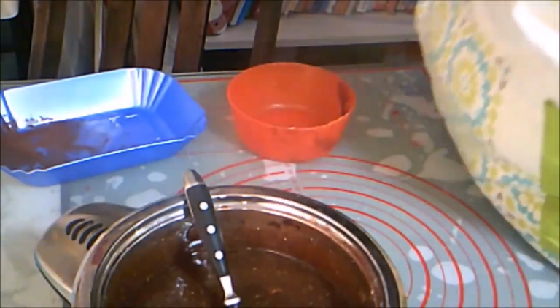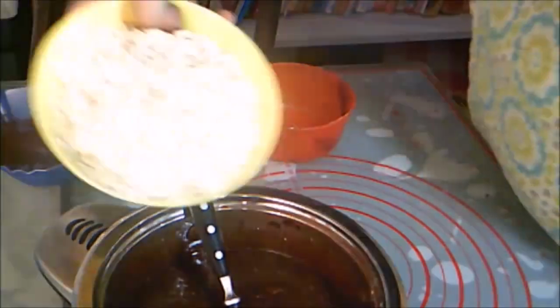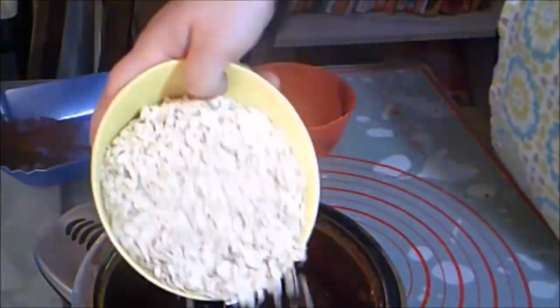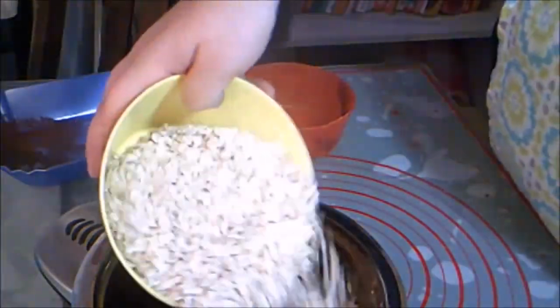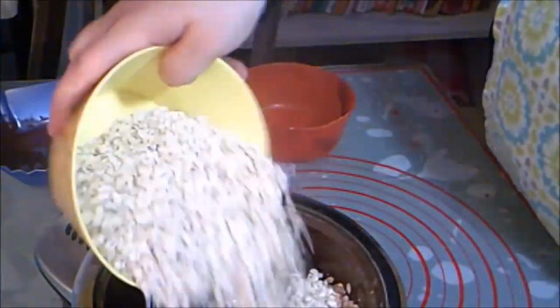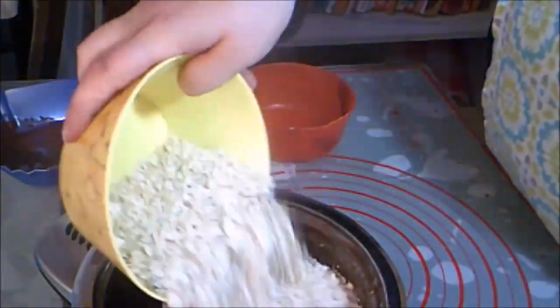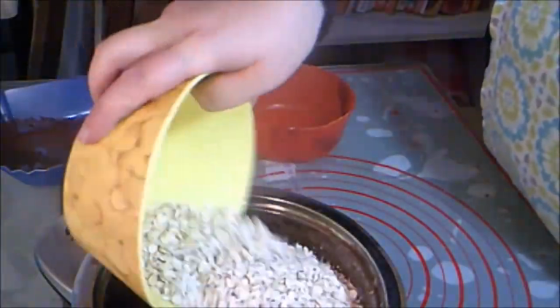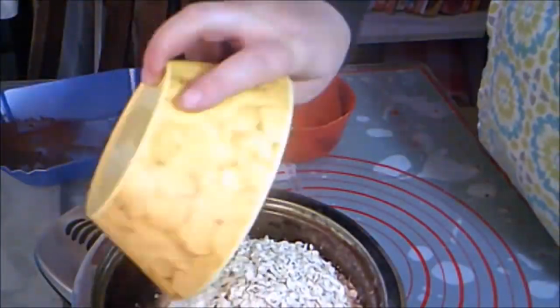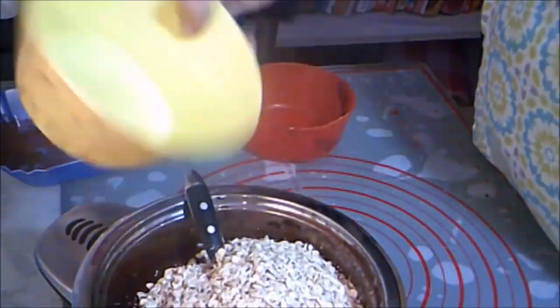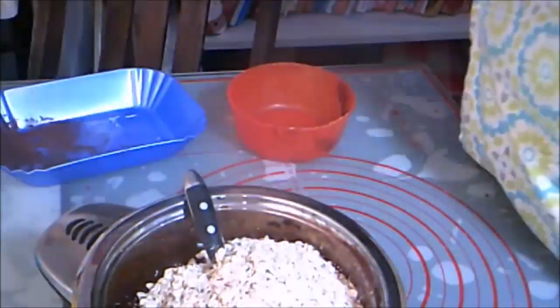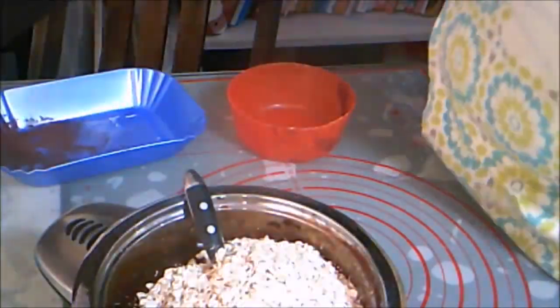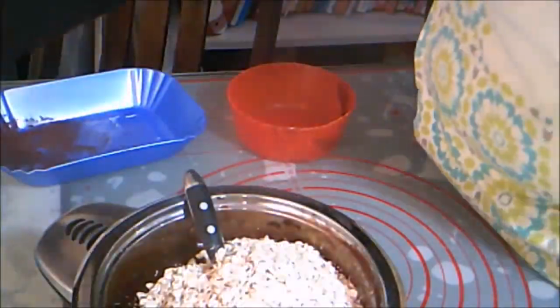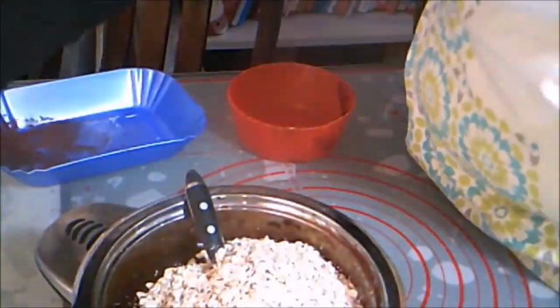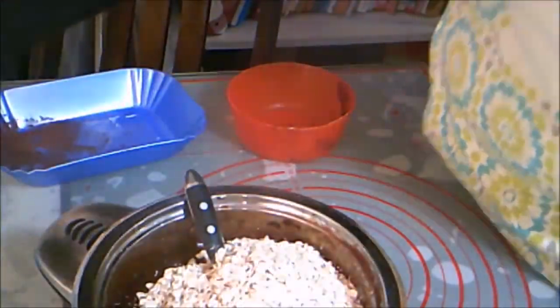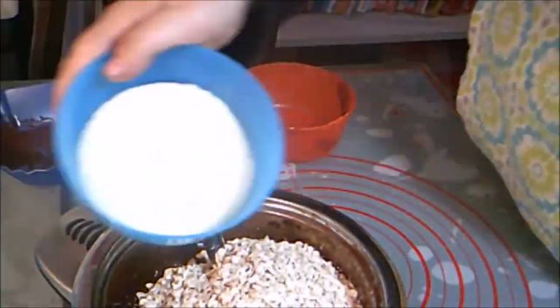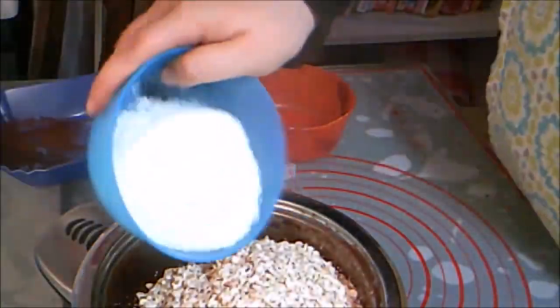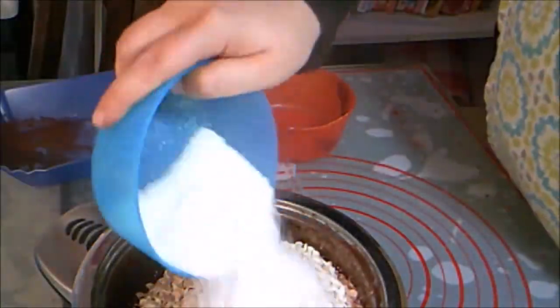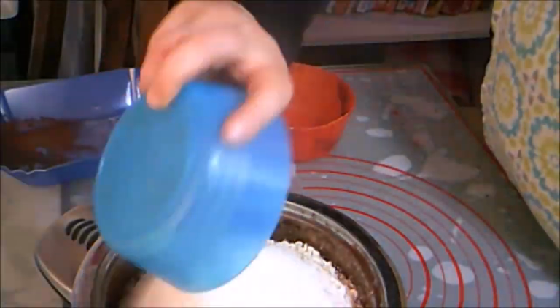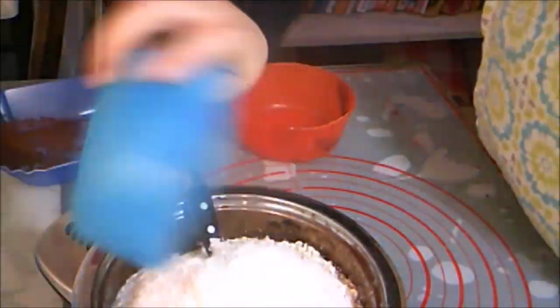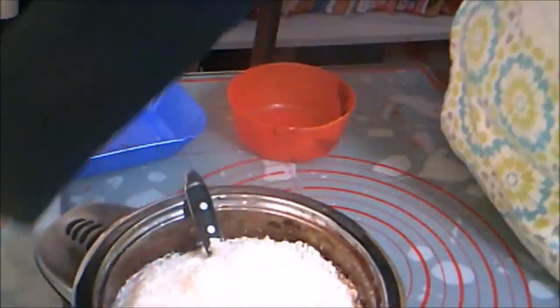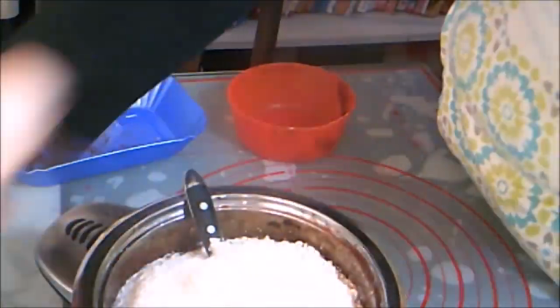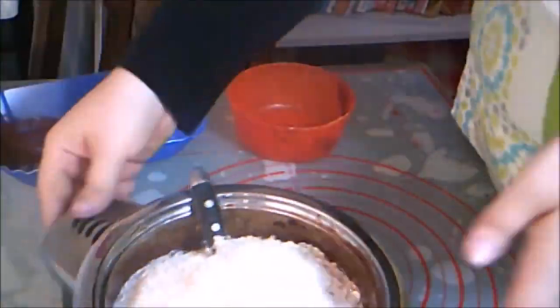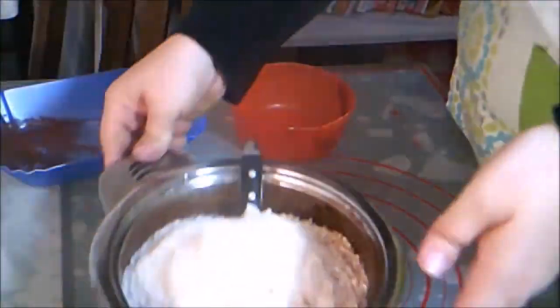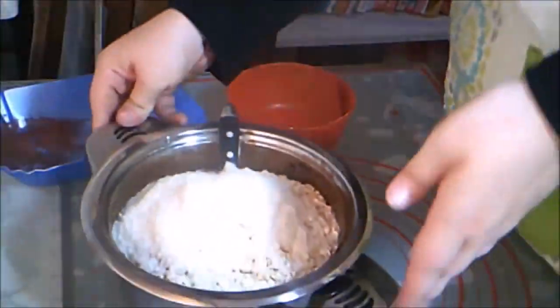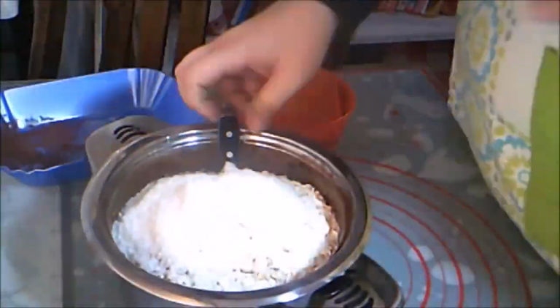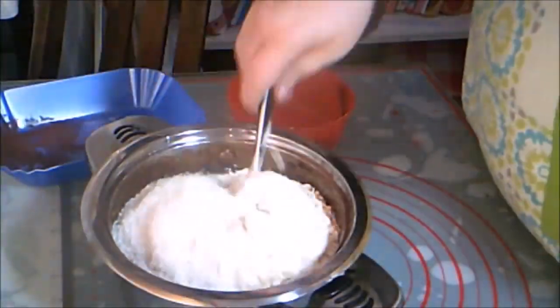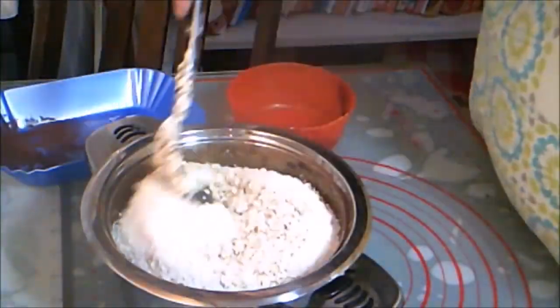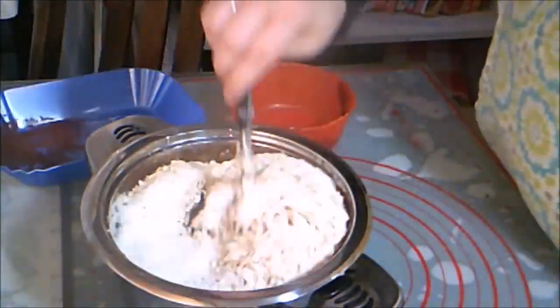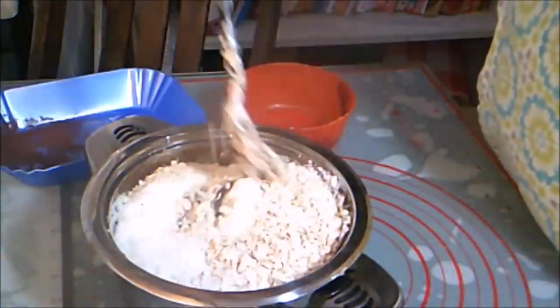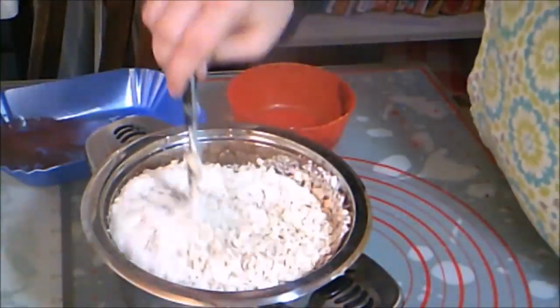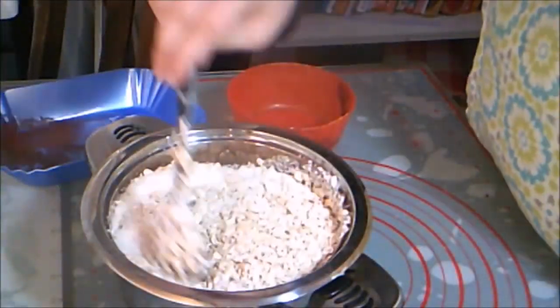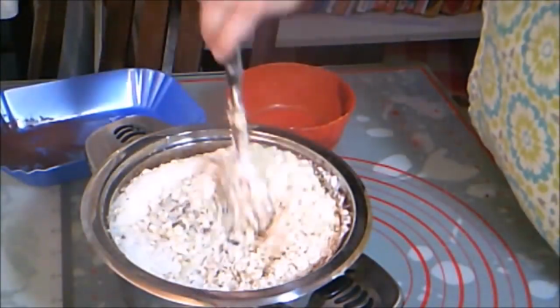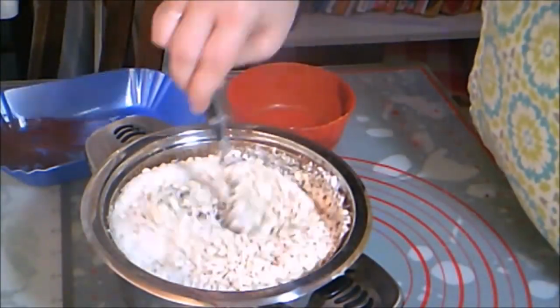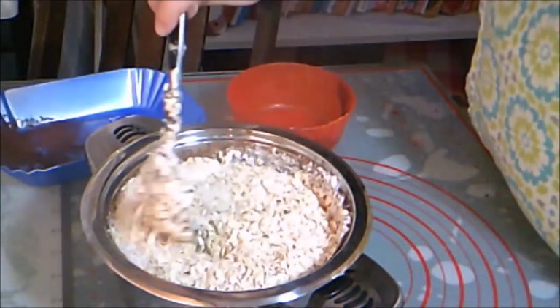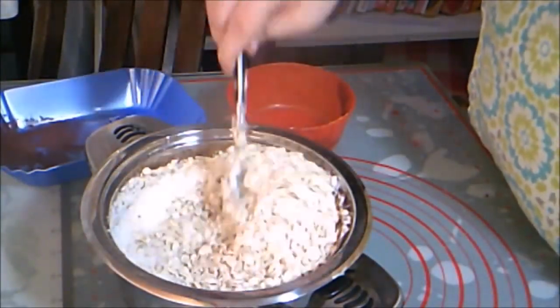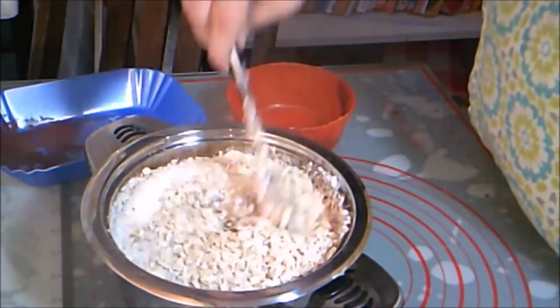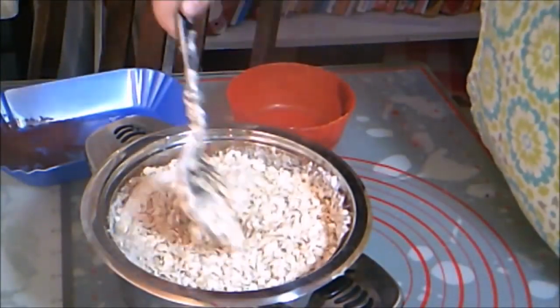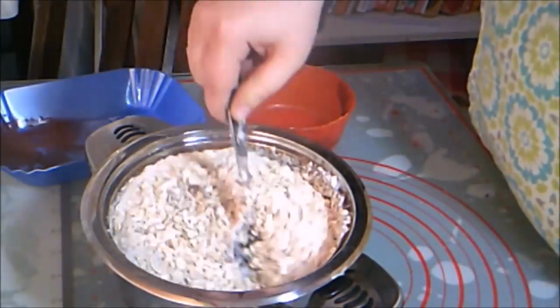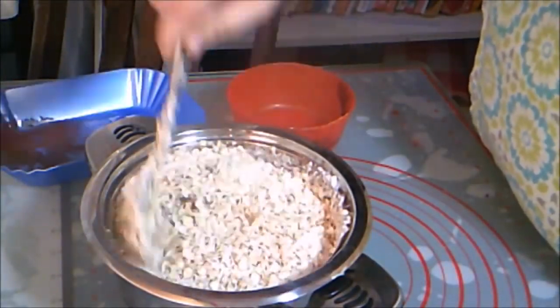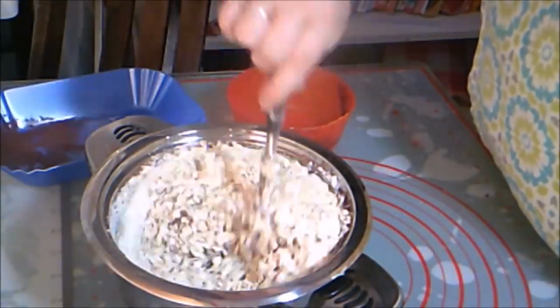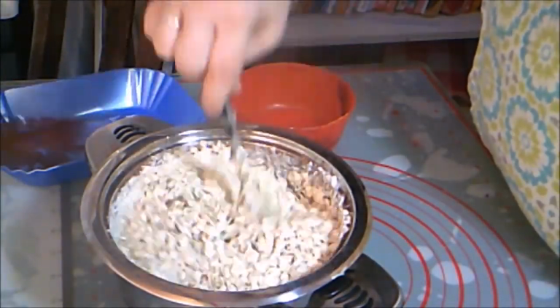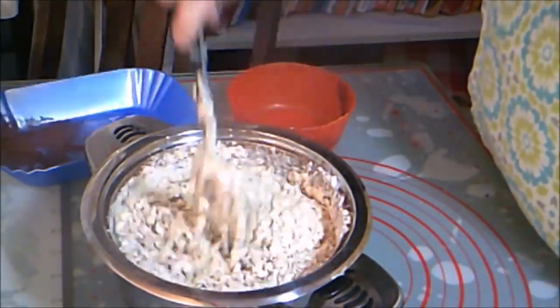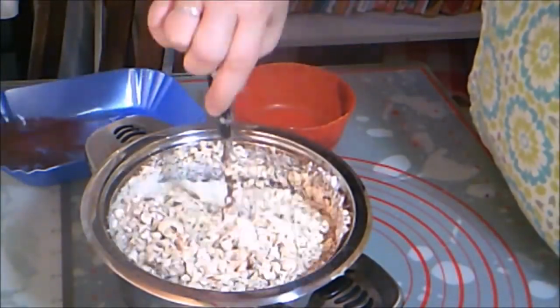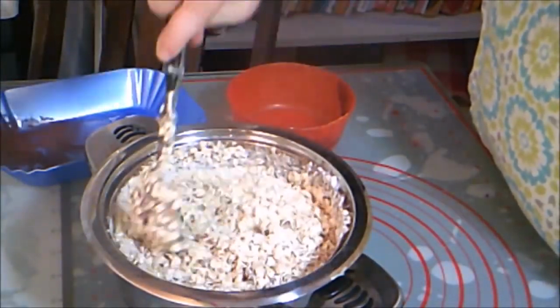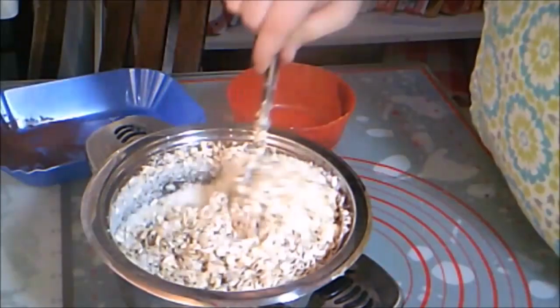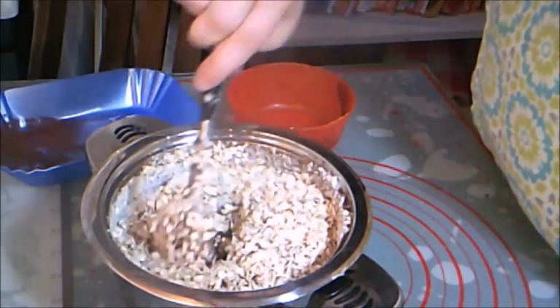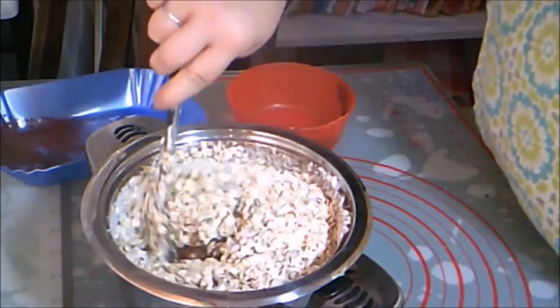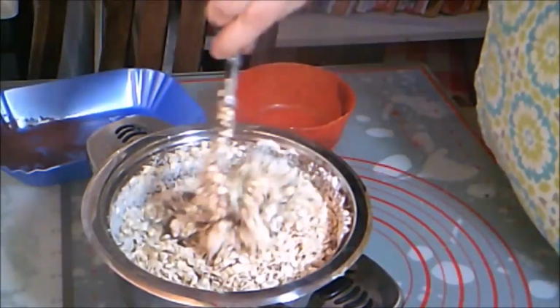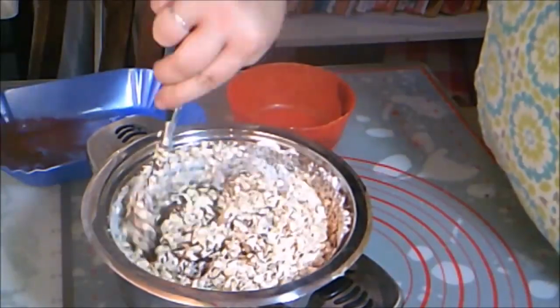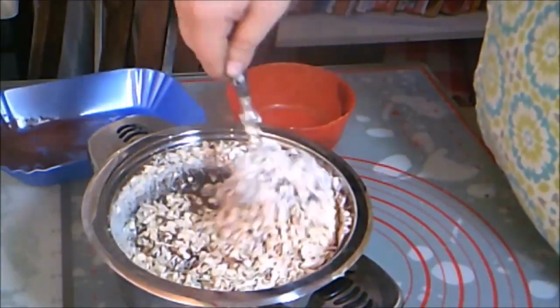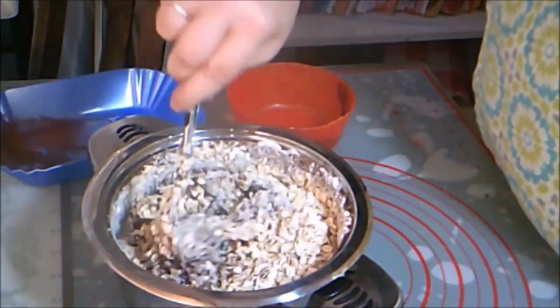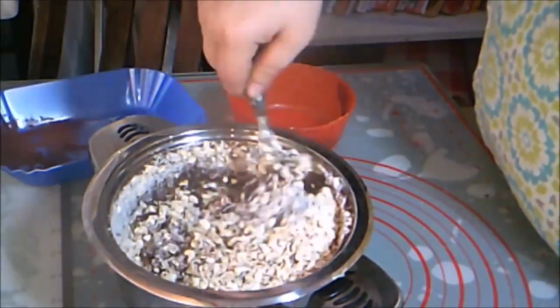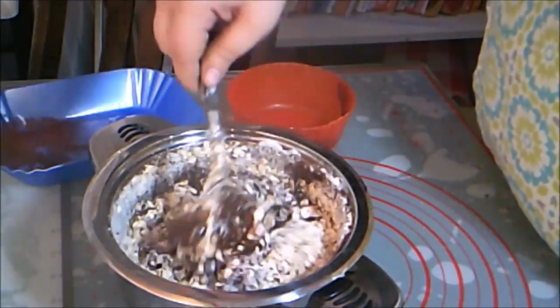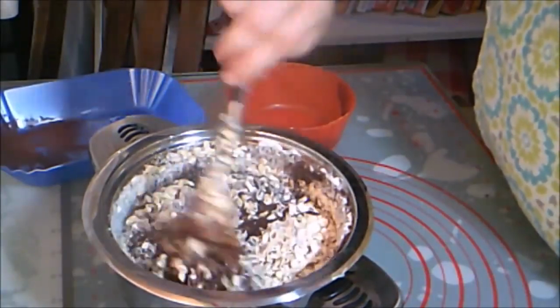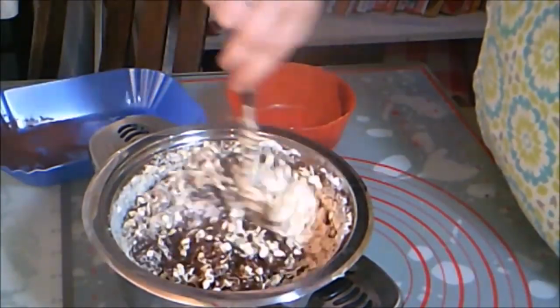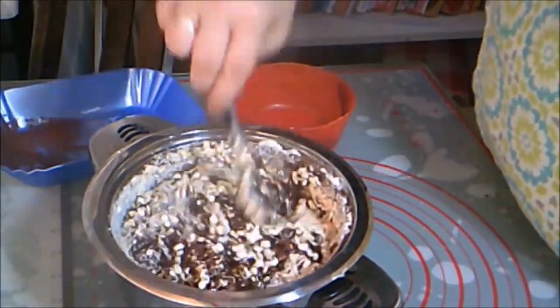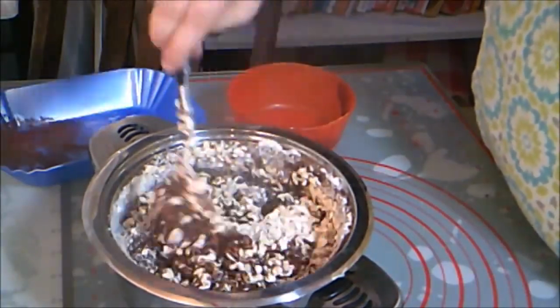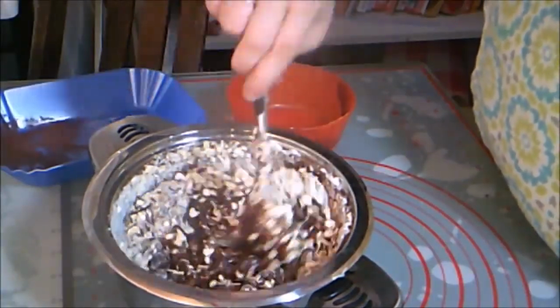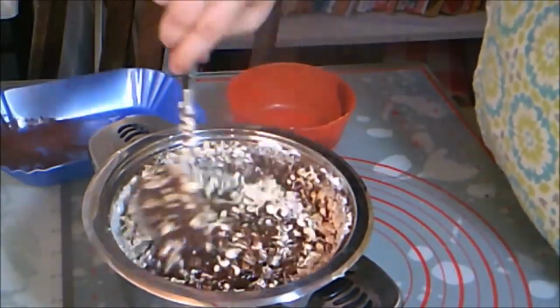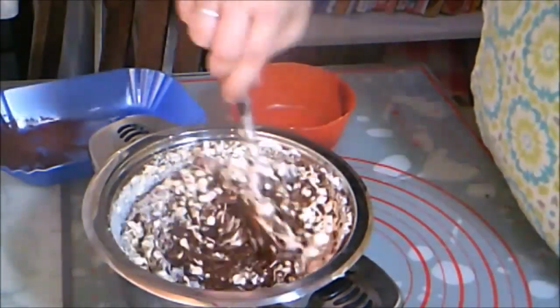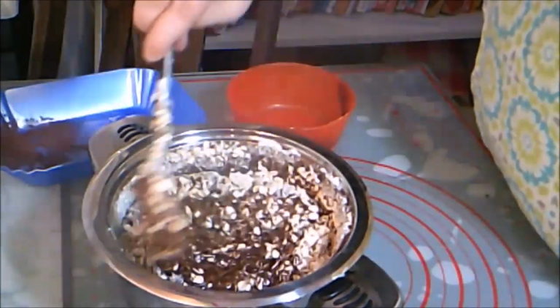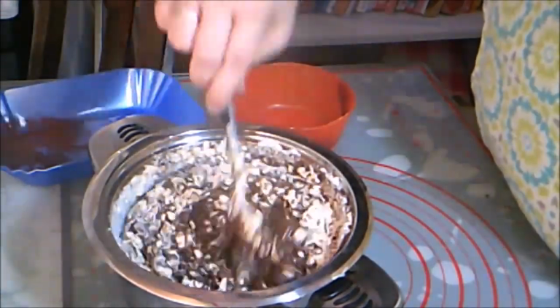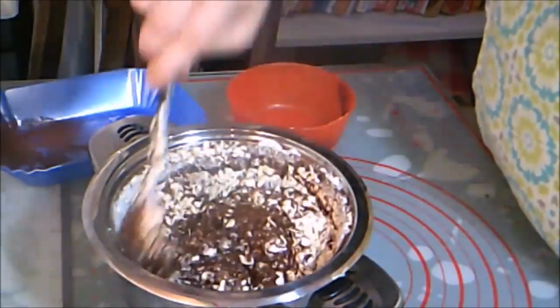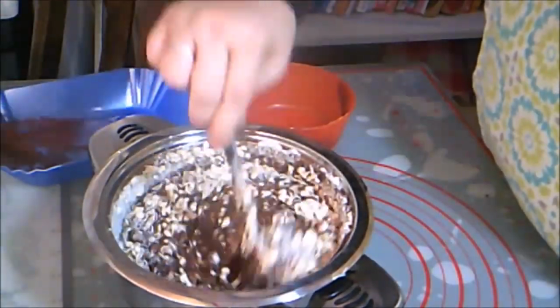Then stir in the oats and coconut. Make sure all of the oats and coconut get covered by the chocolate mixture.